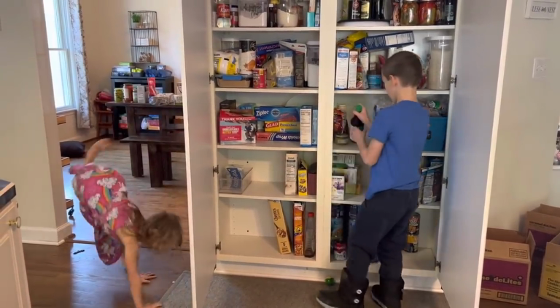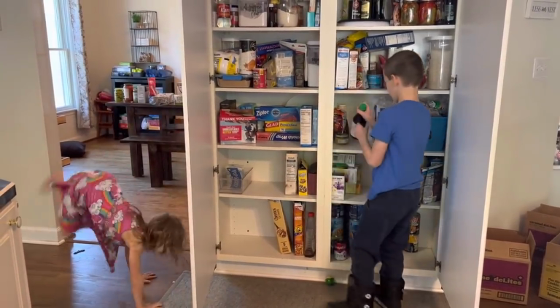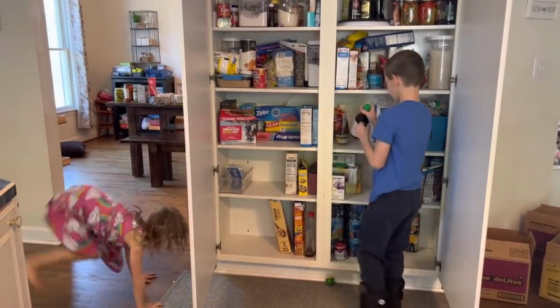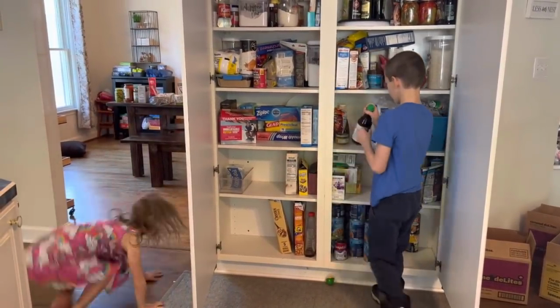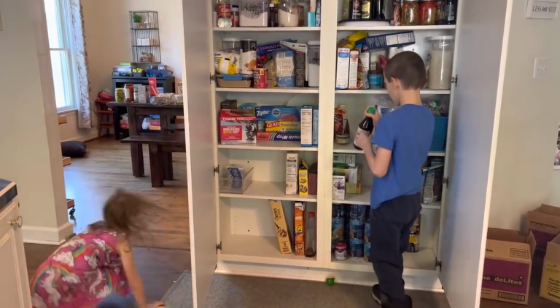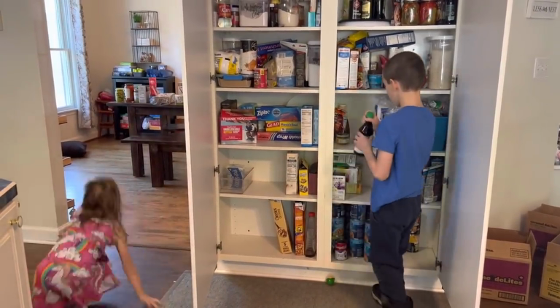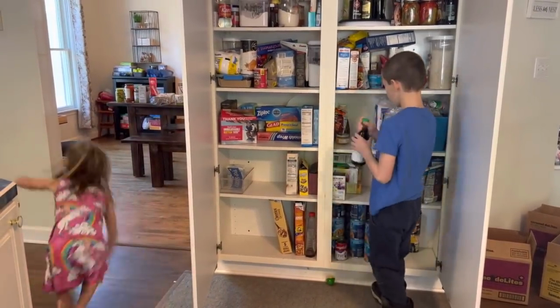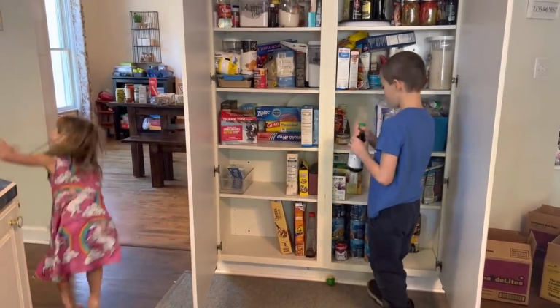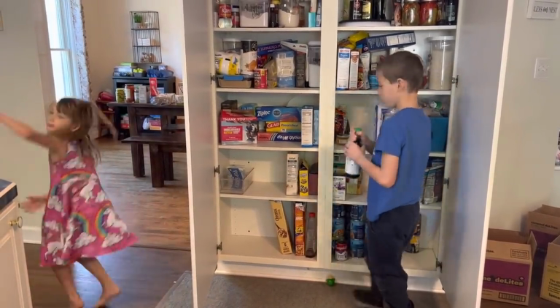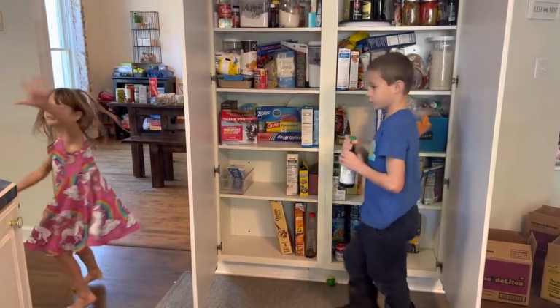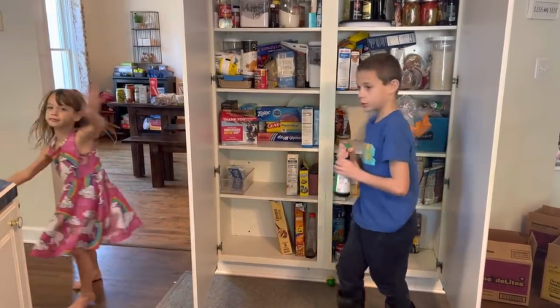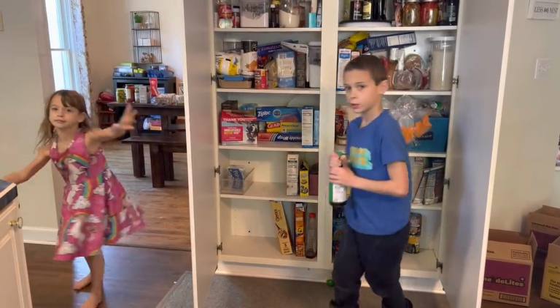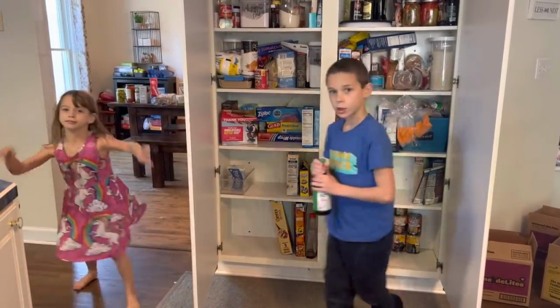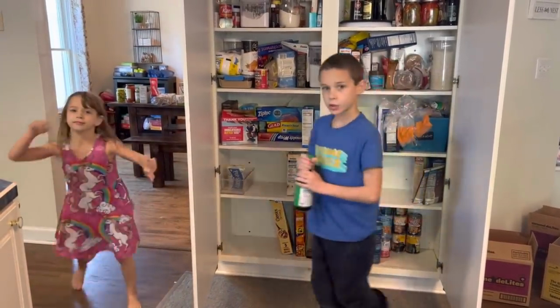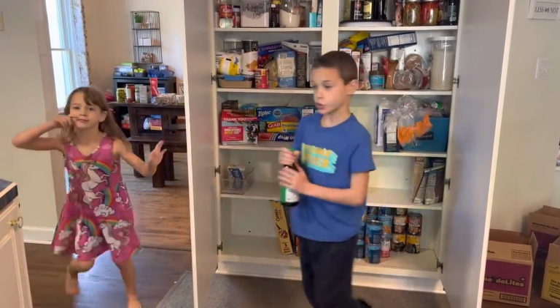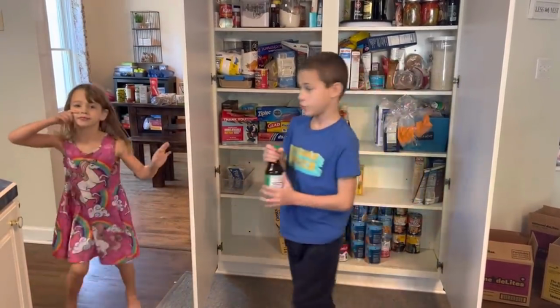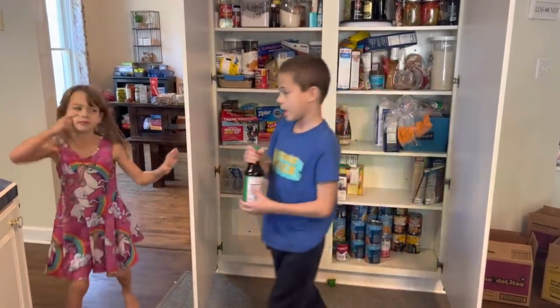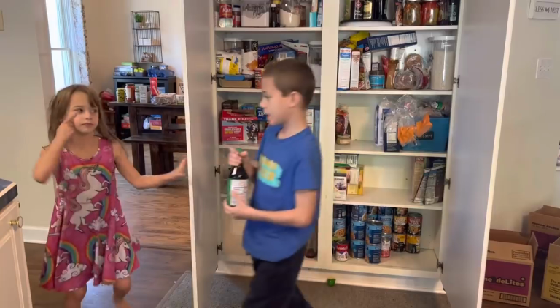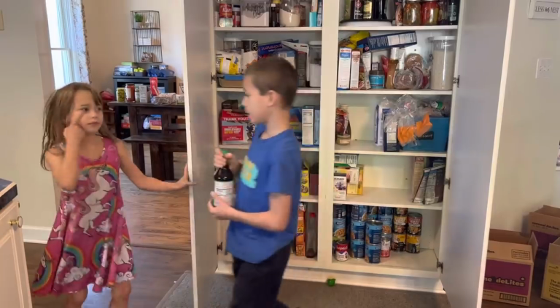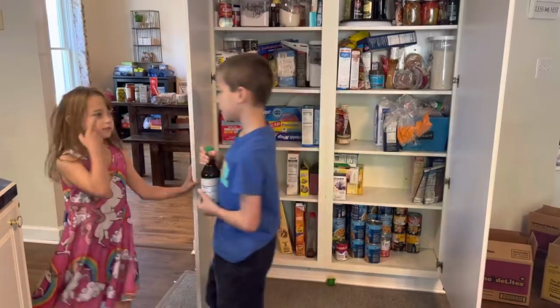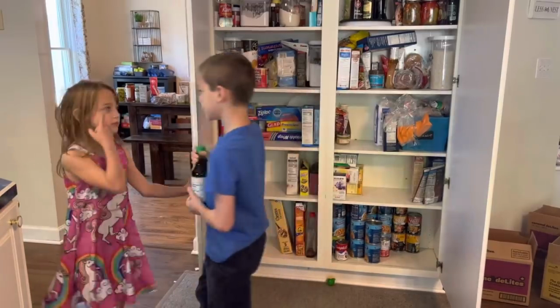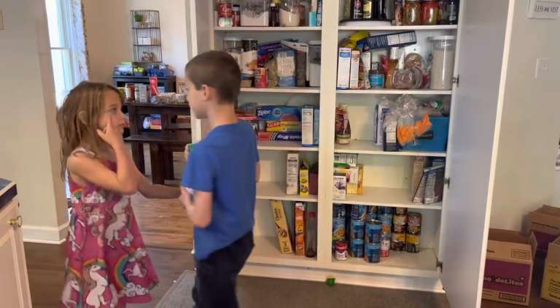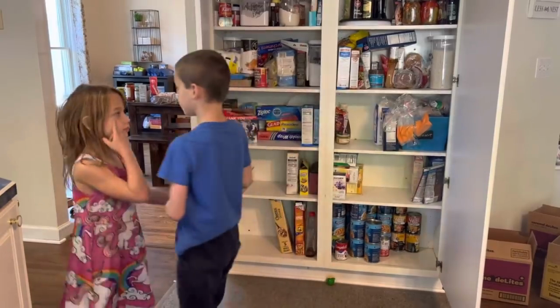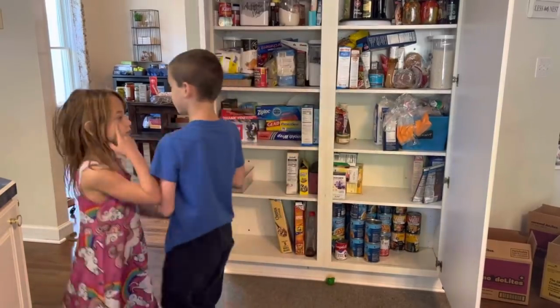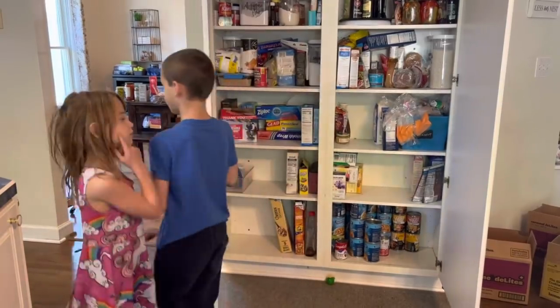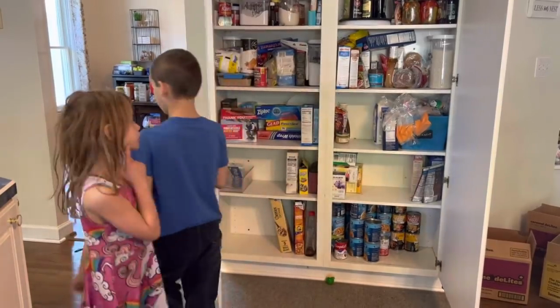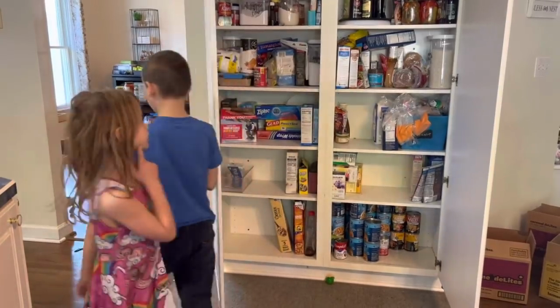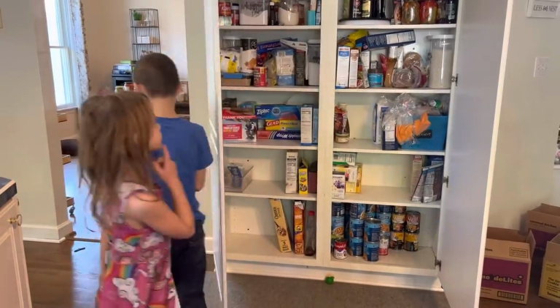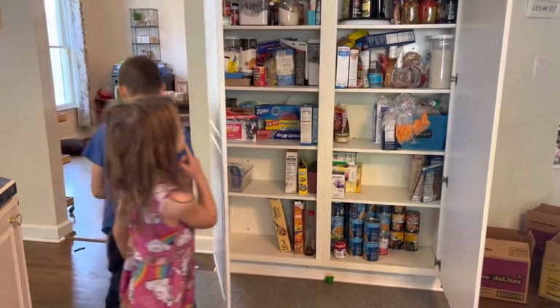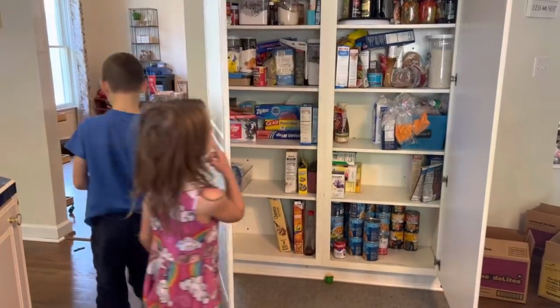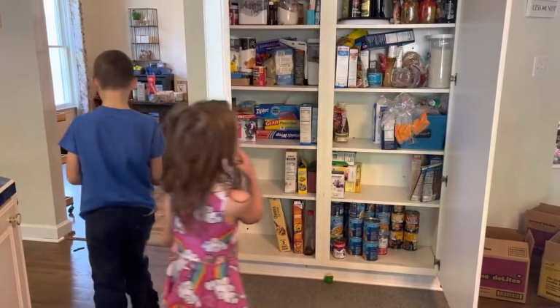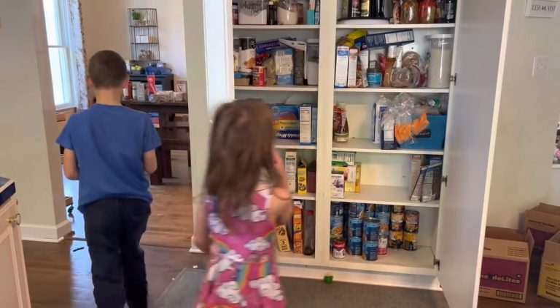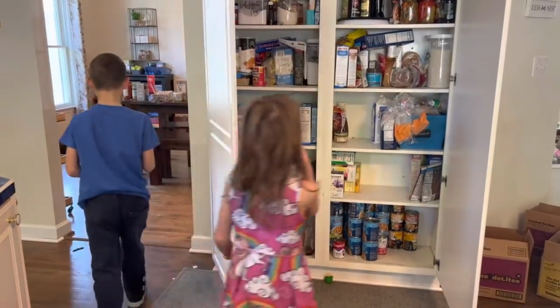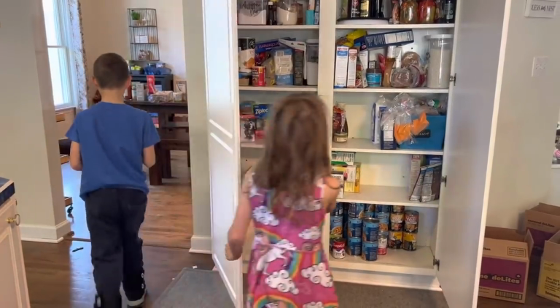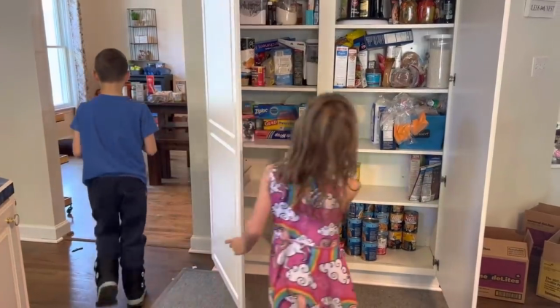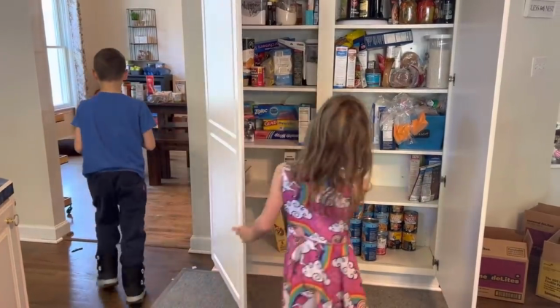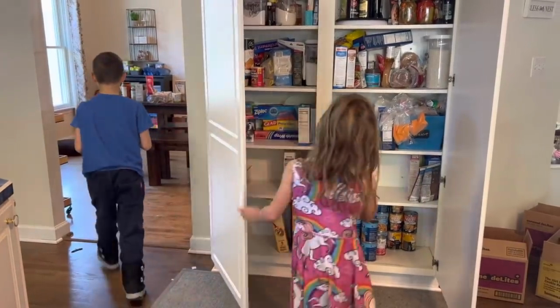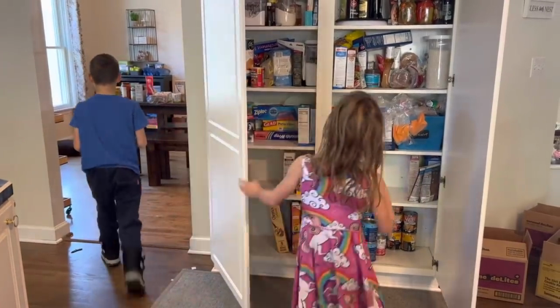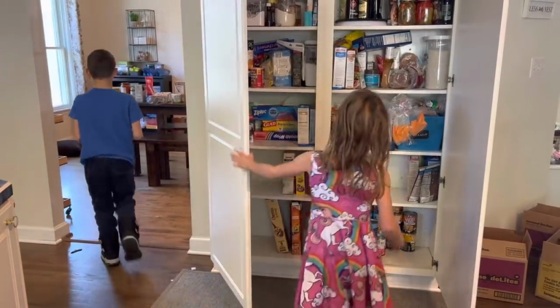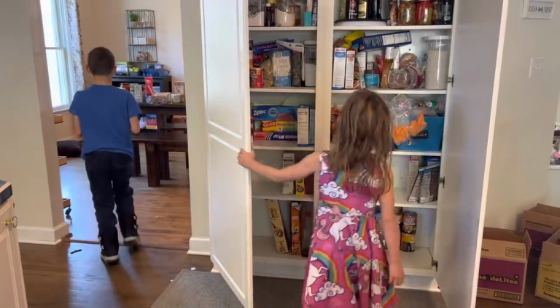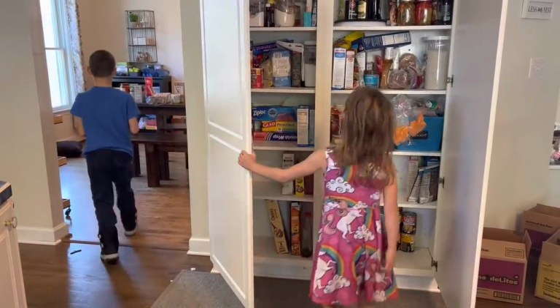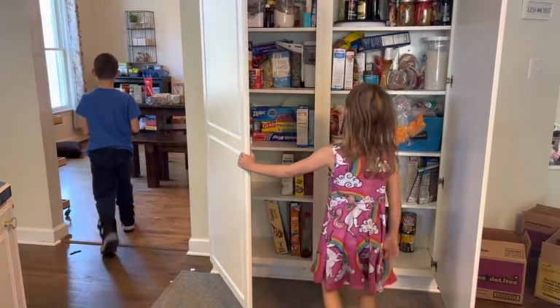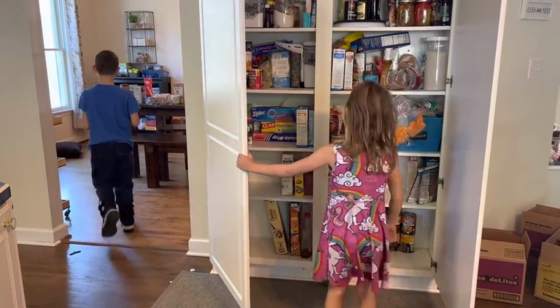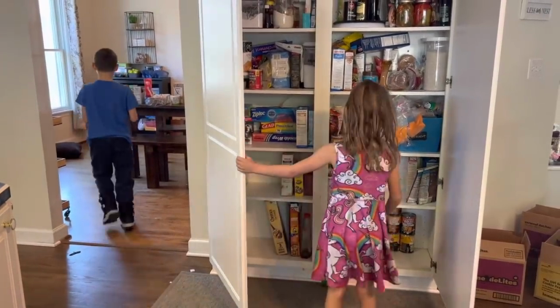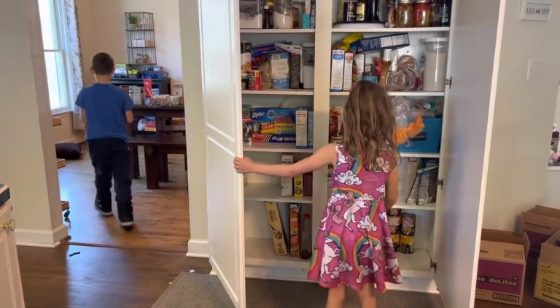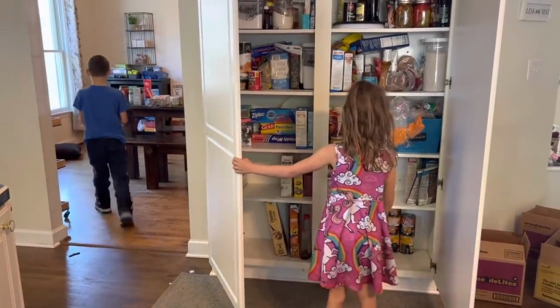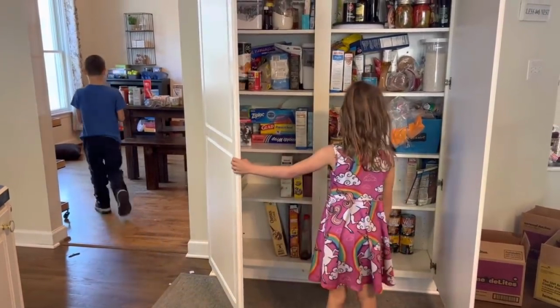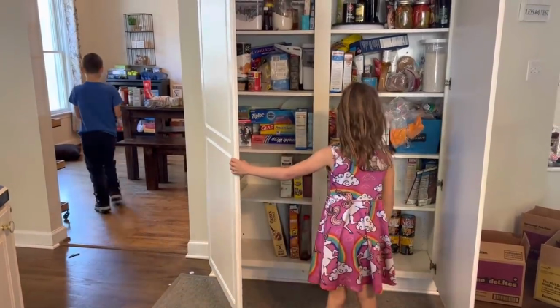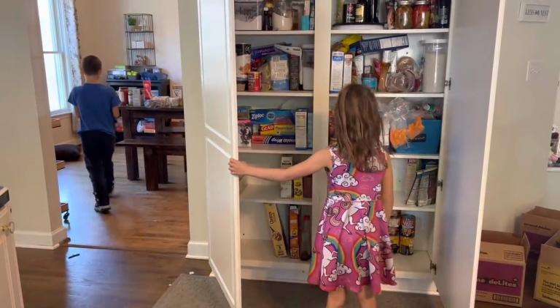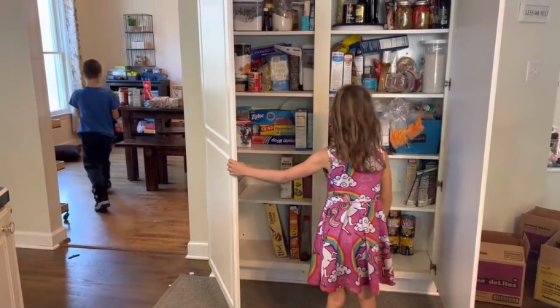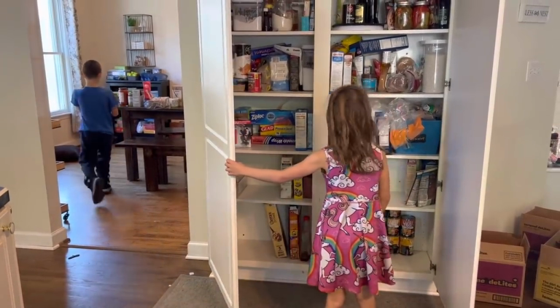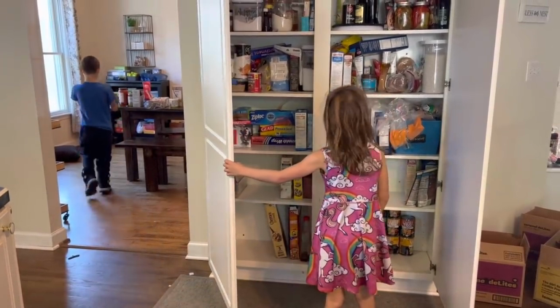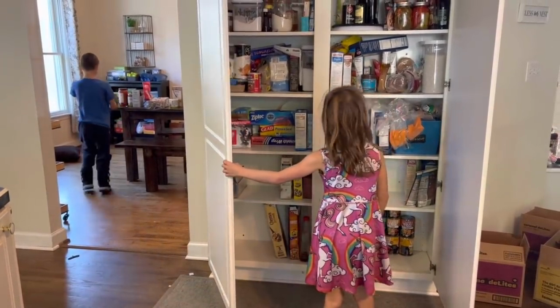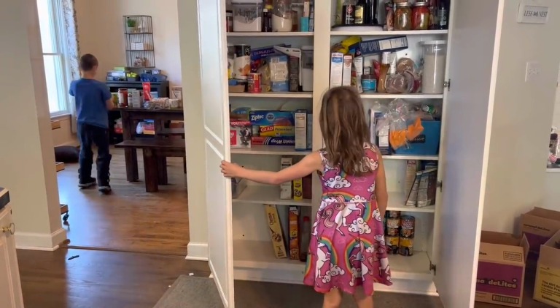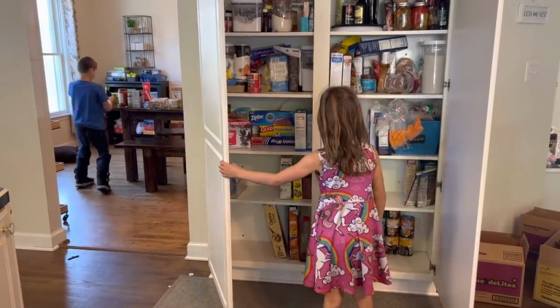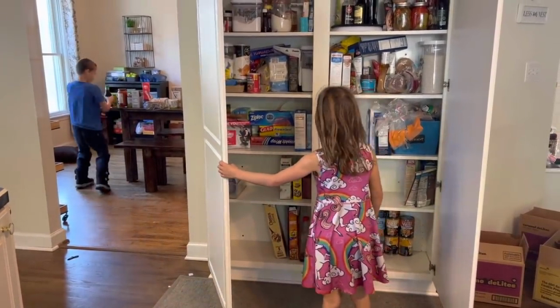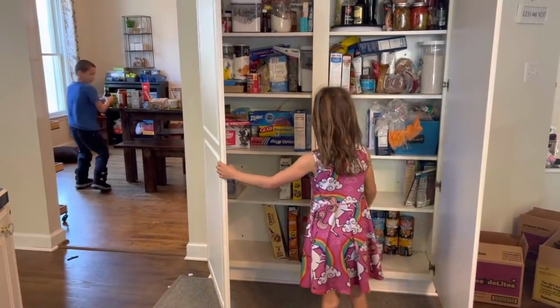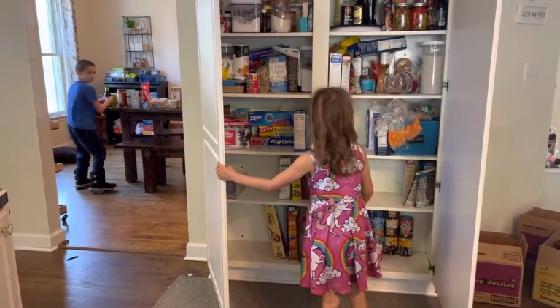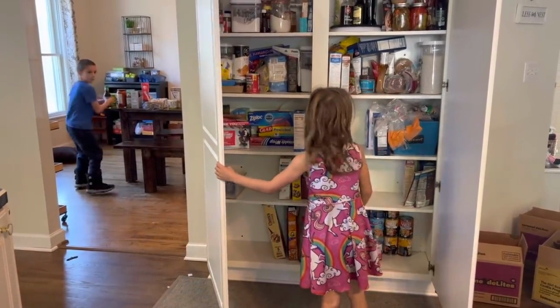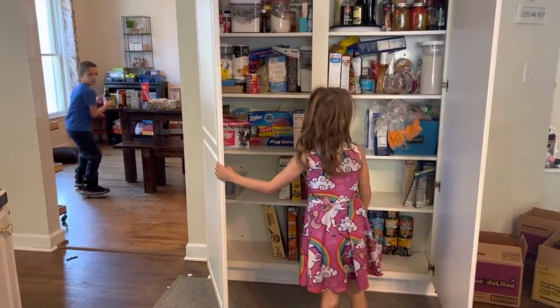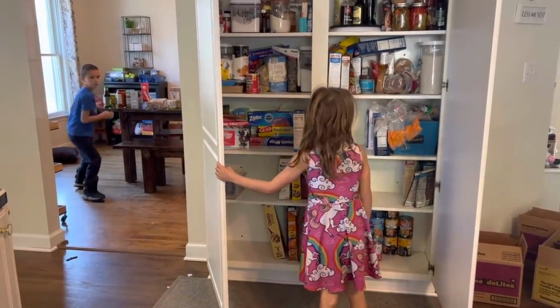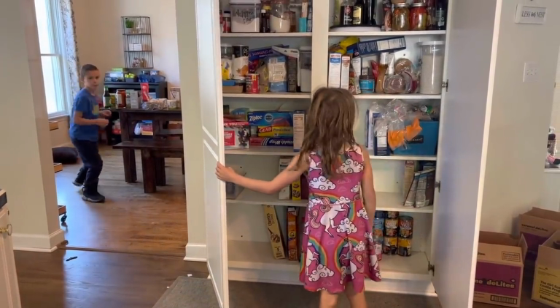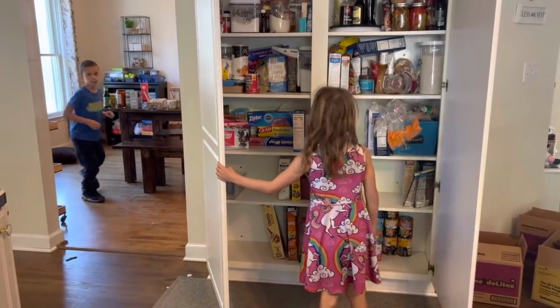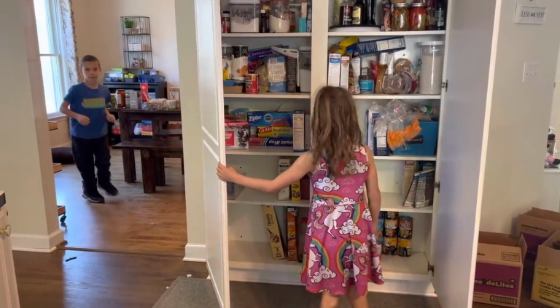I'm definitely not above bribery. I have bribed these two children with a piece of candy to help me empty out this pantry today.